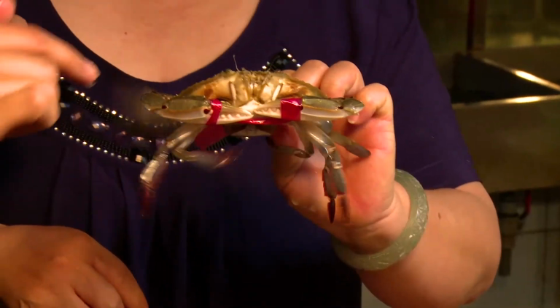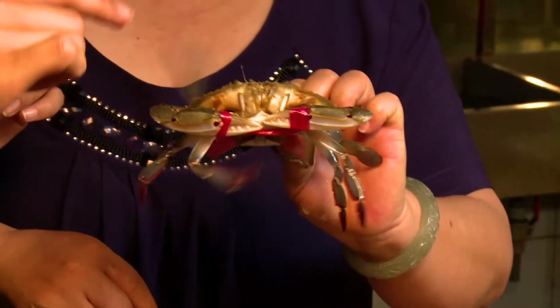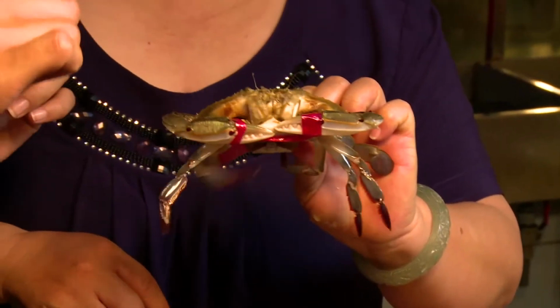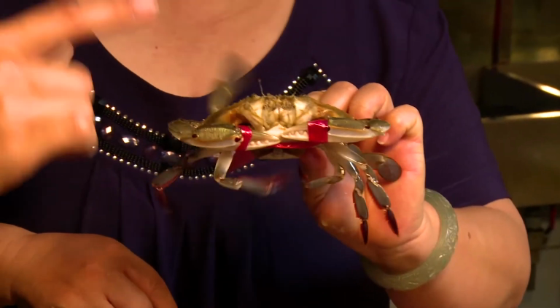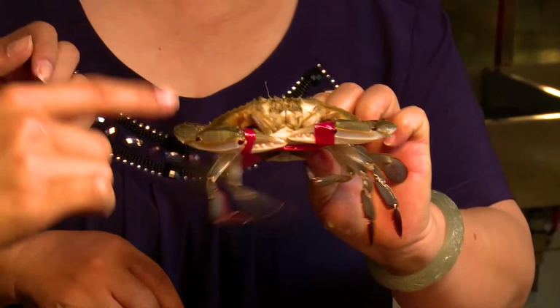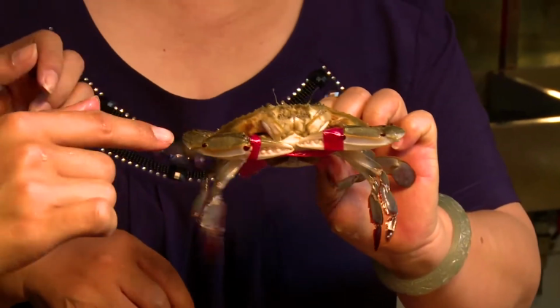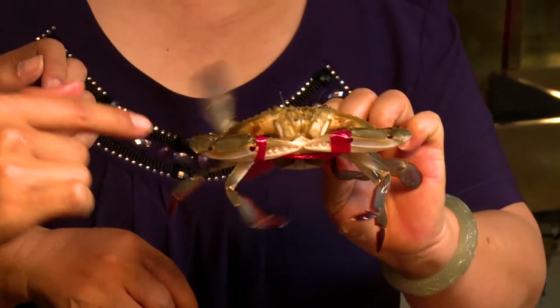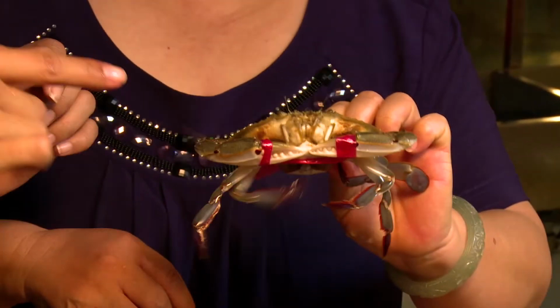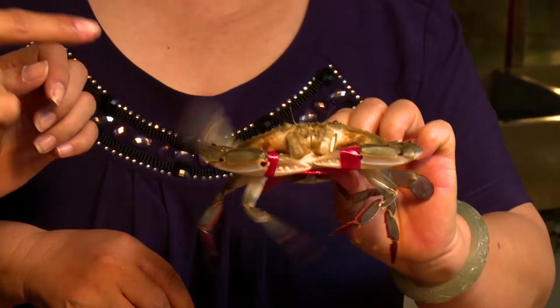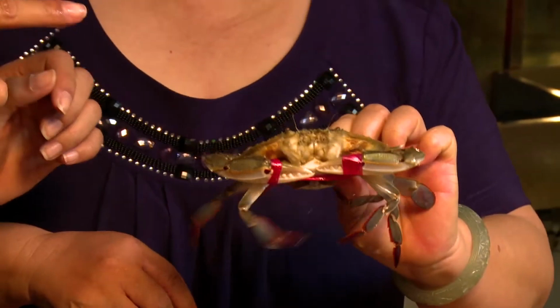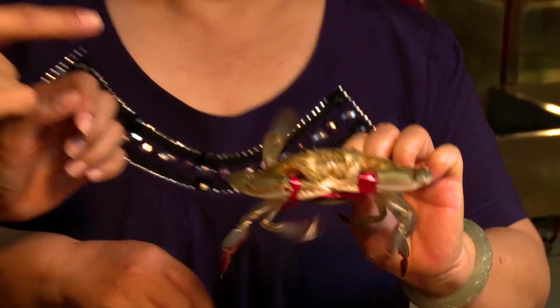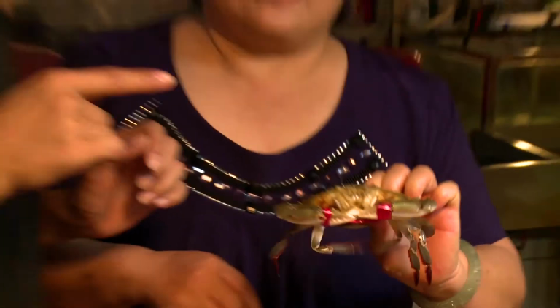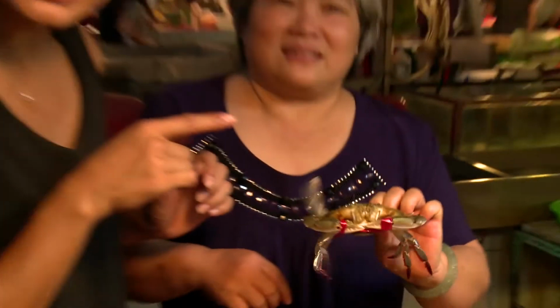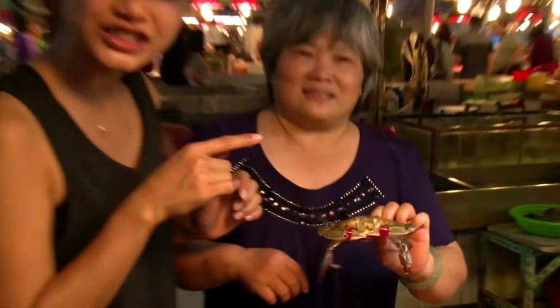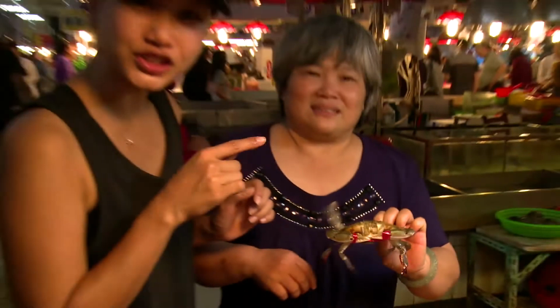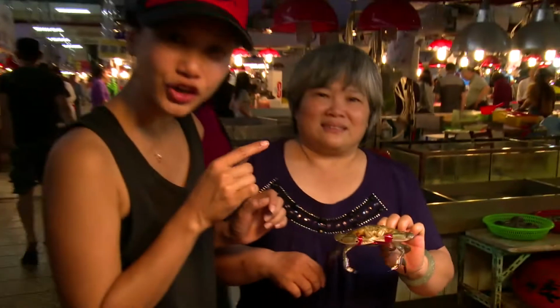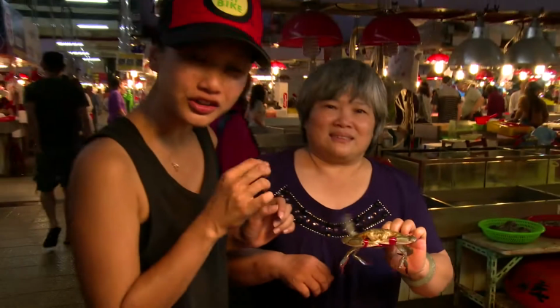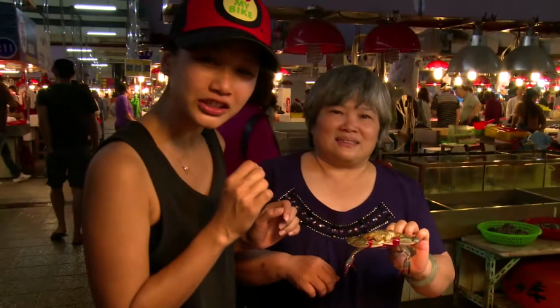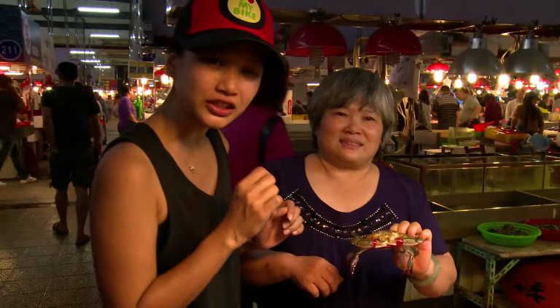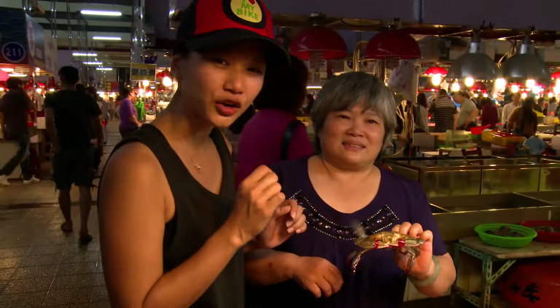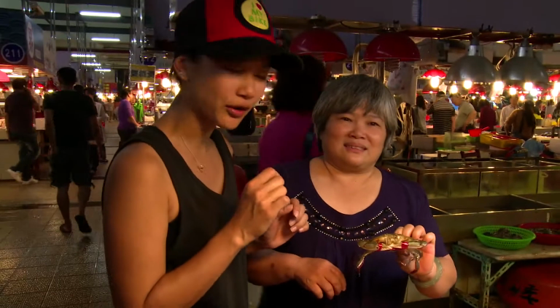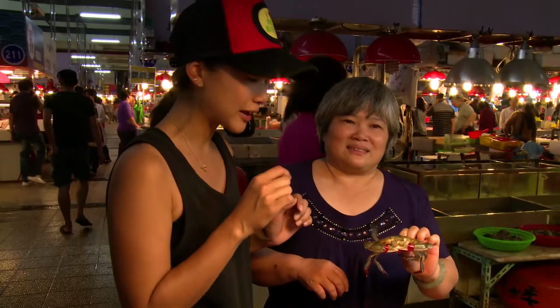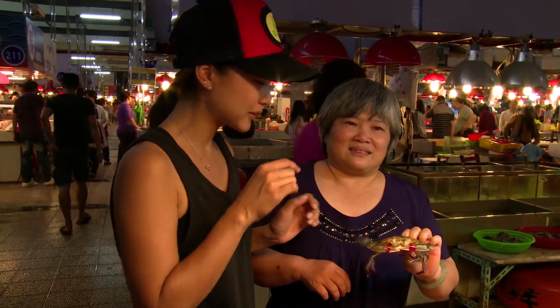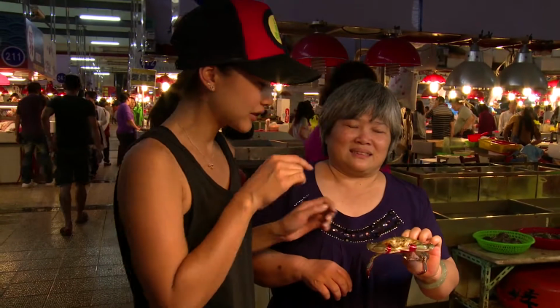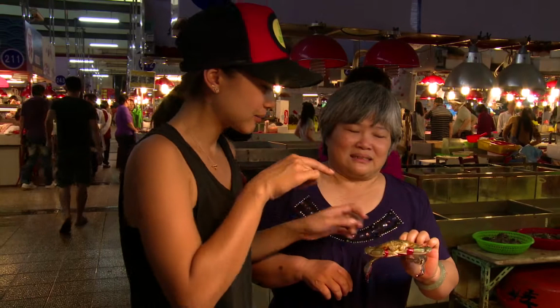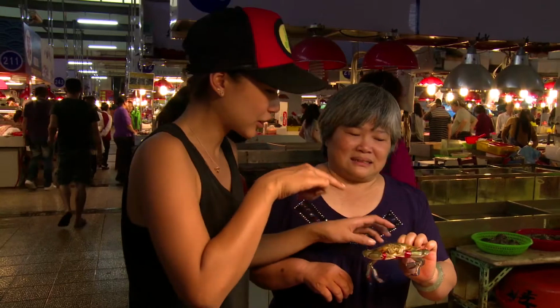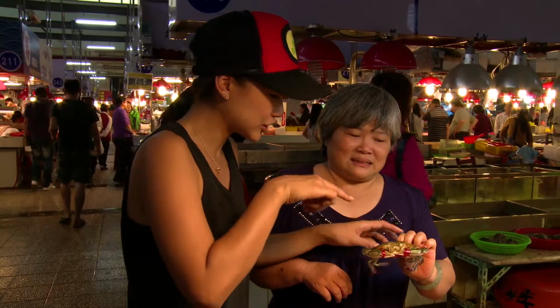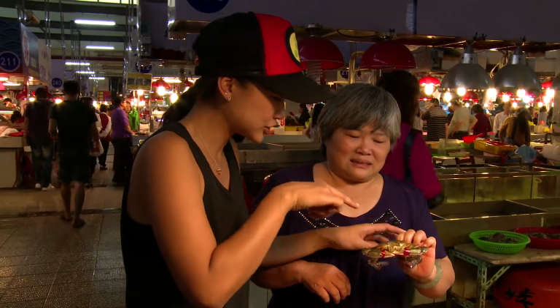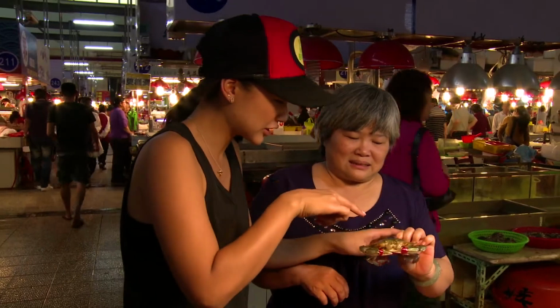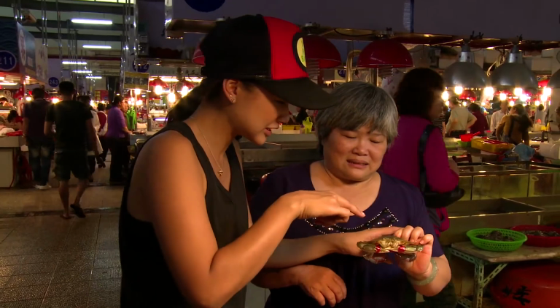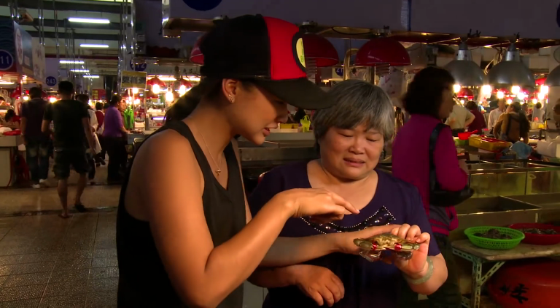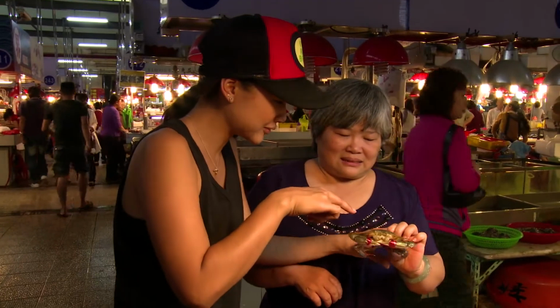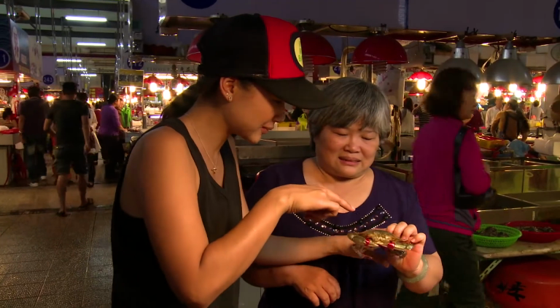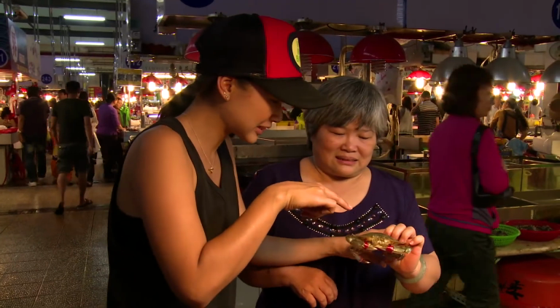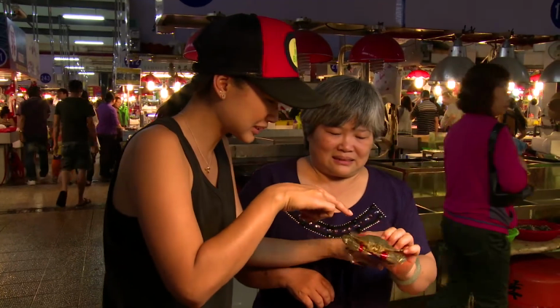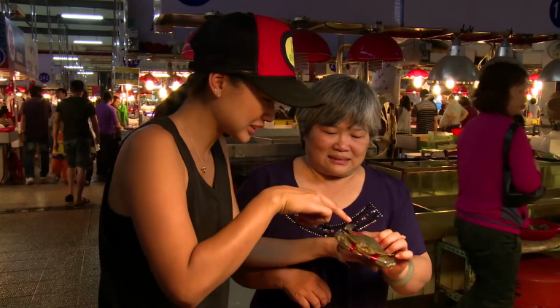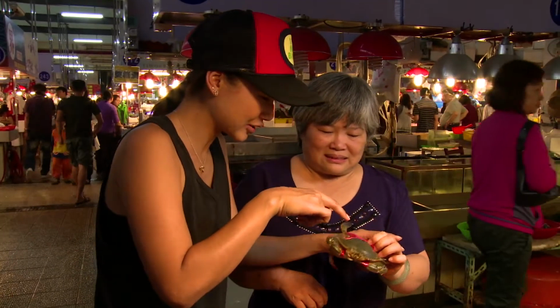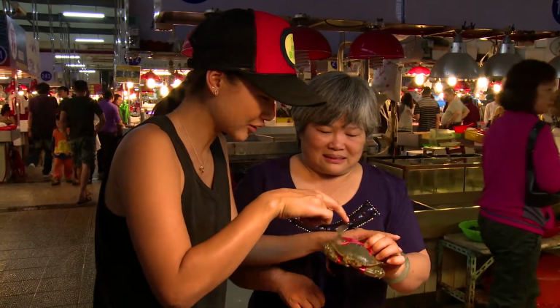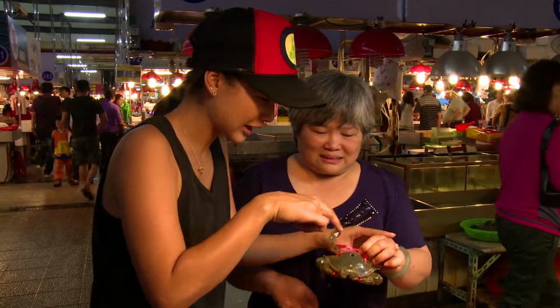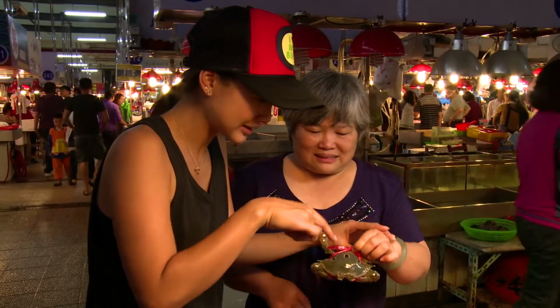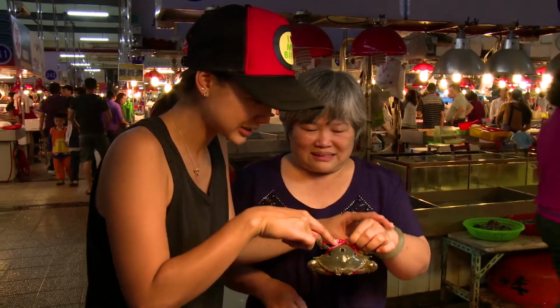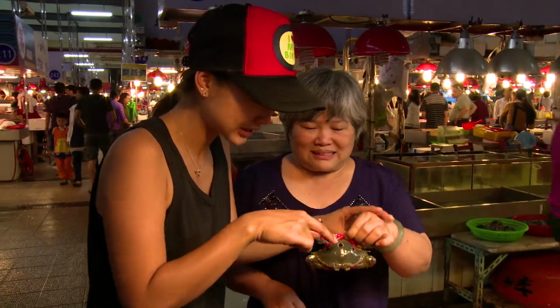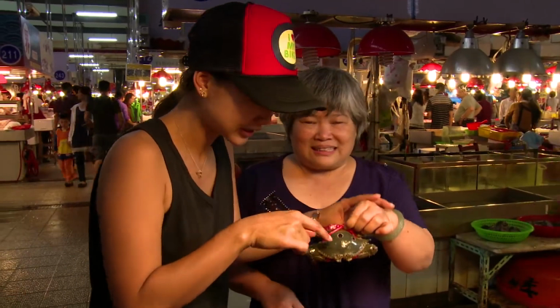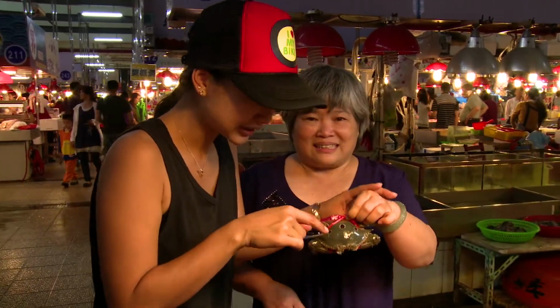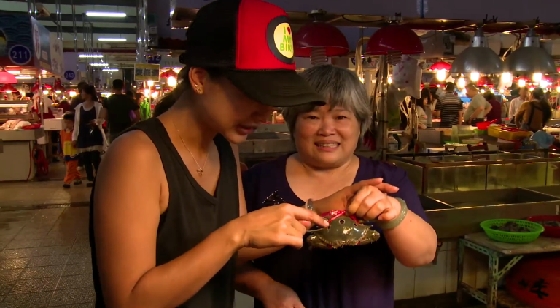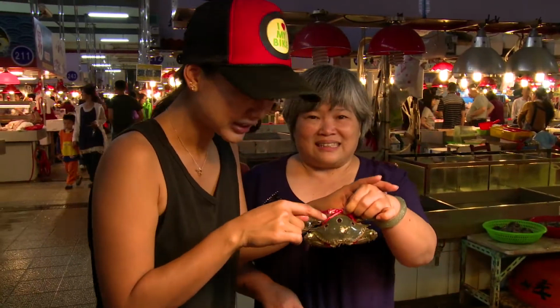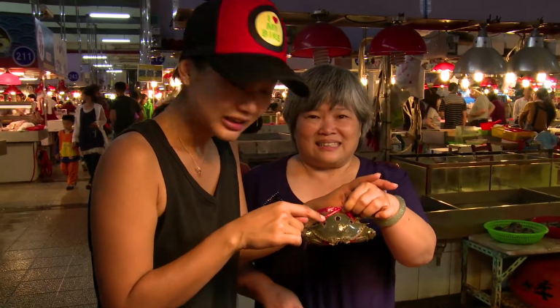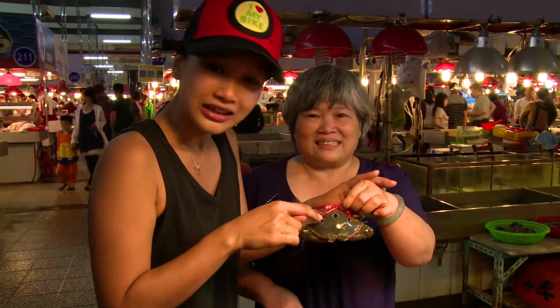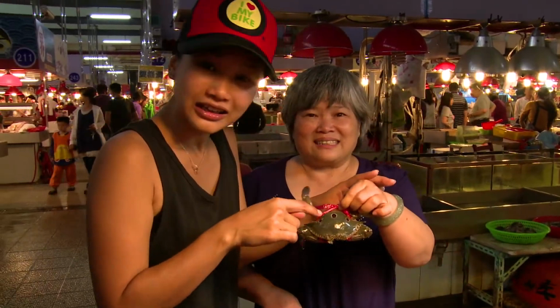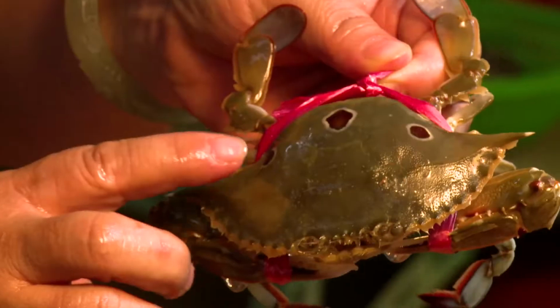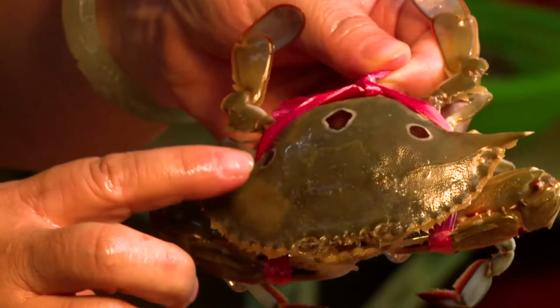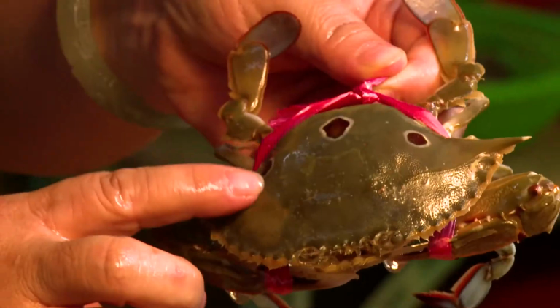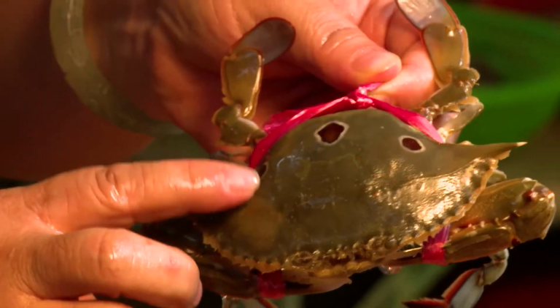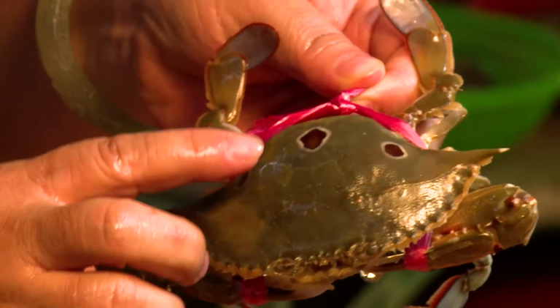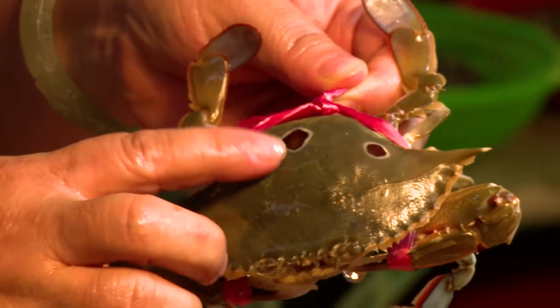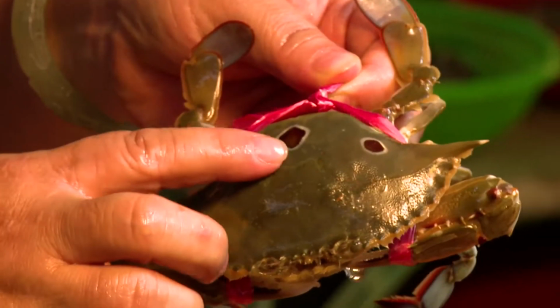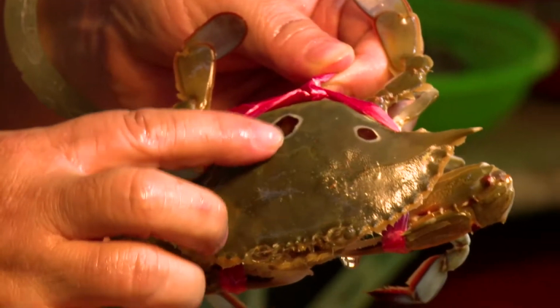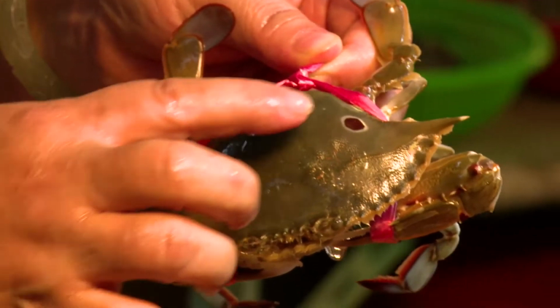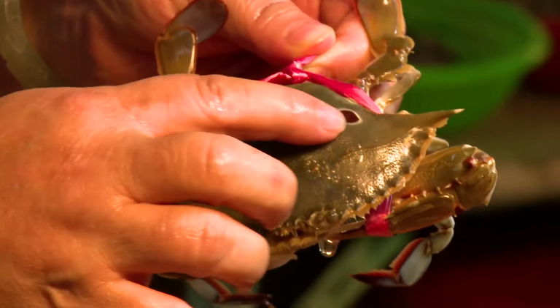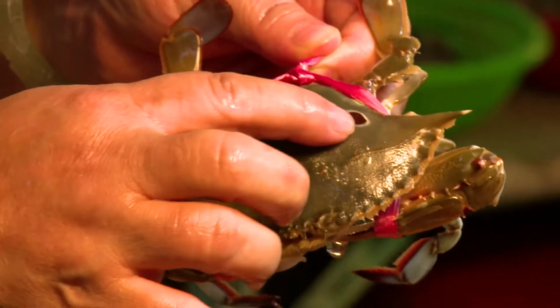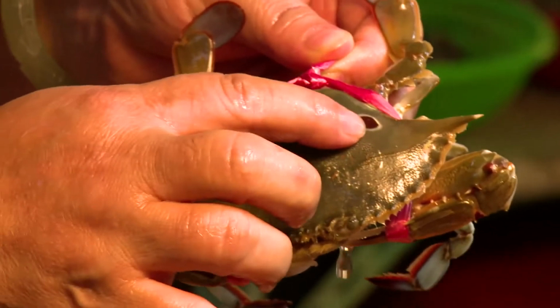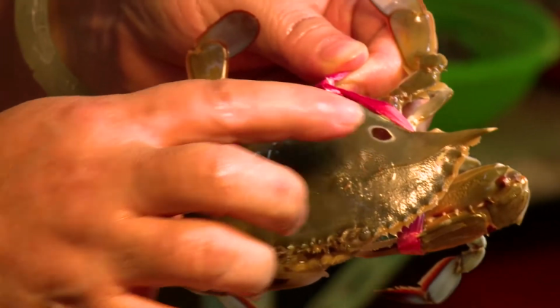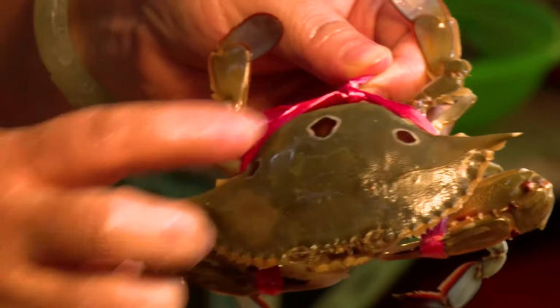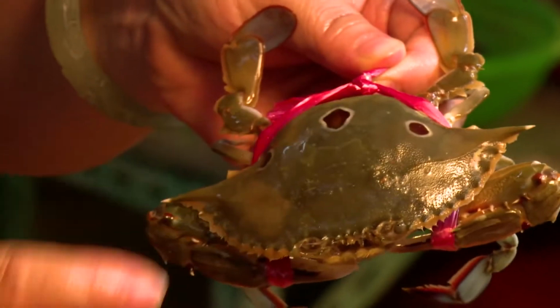This is called three-dotted crab. Because you can see — we can take a look — there are three dots on it.